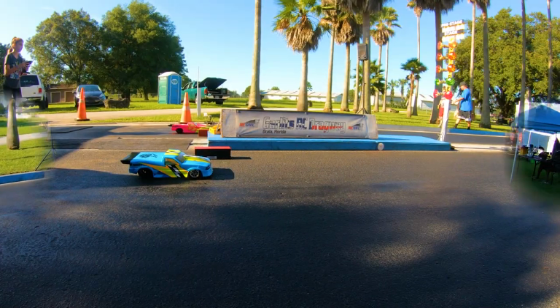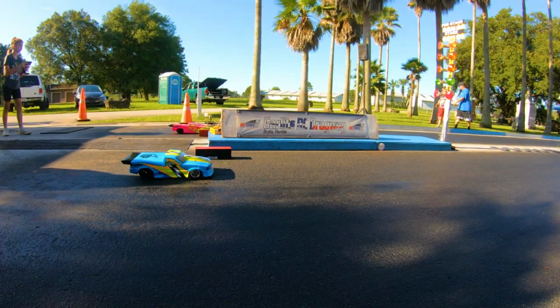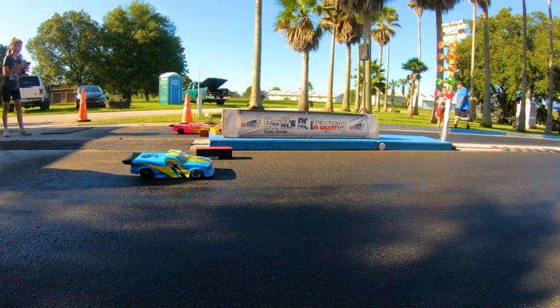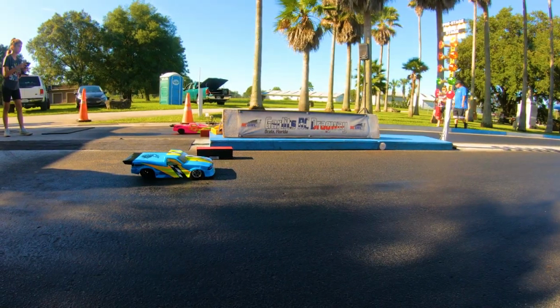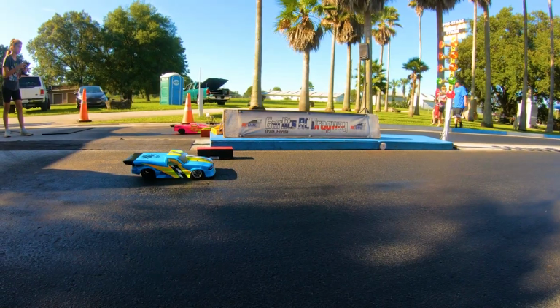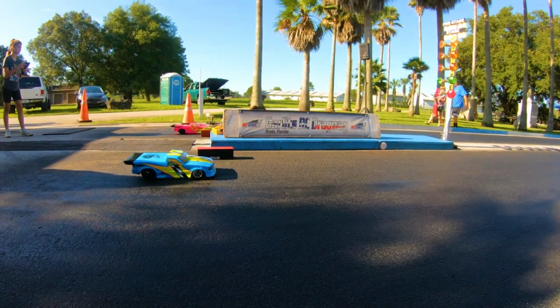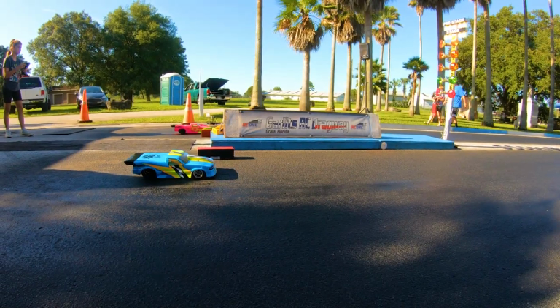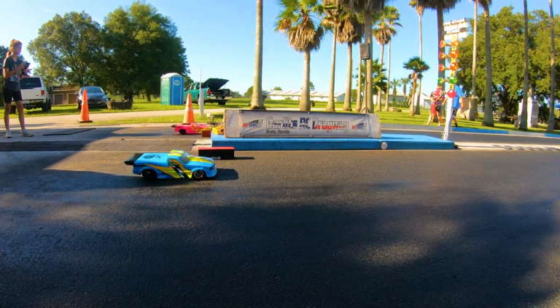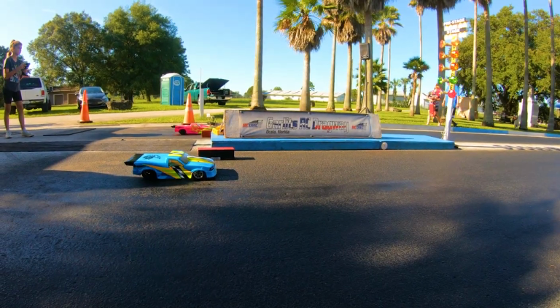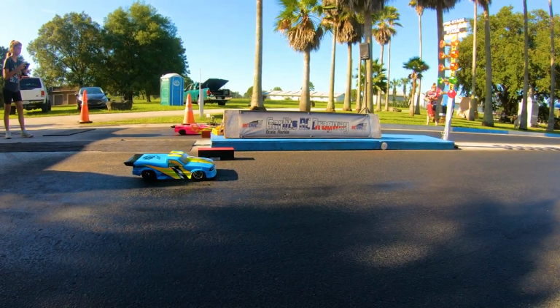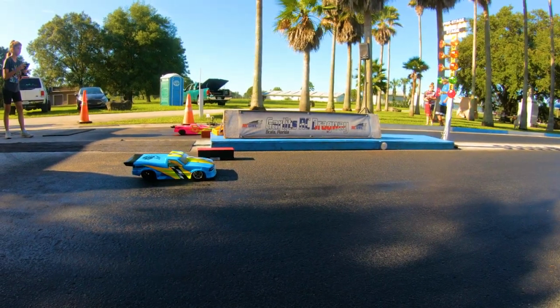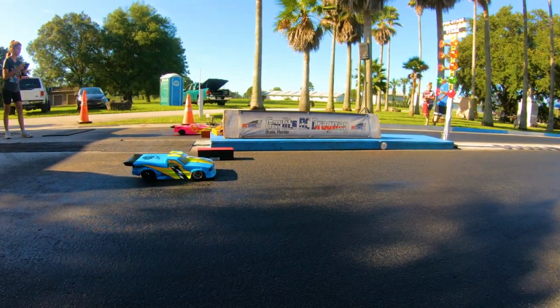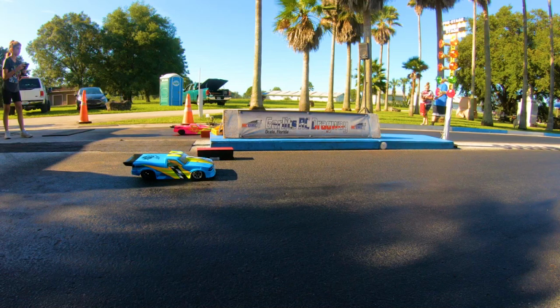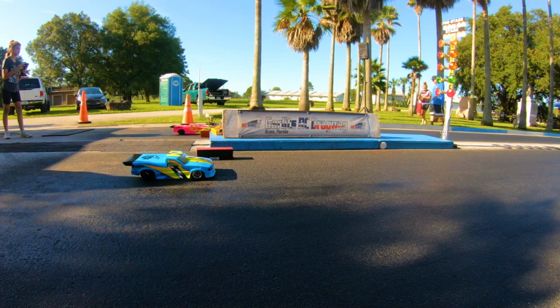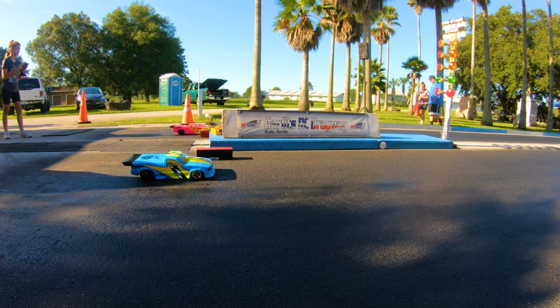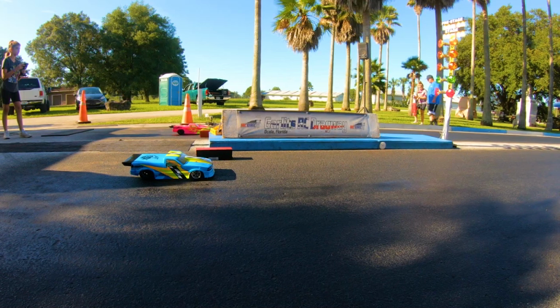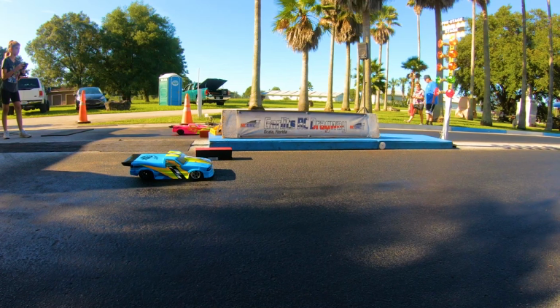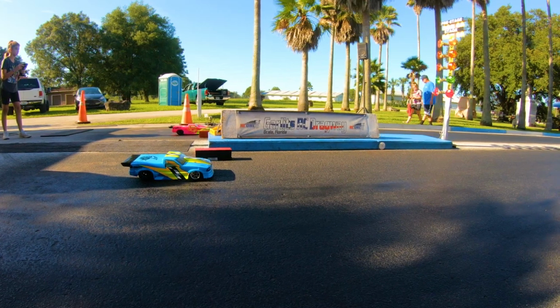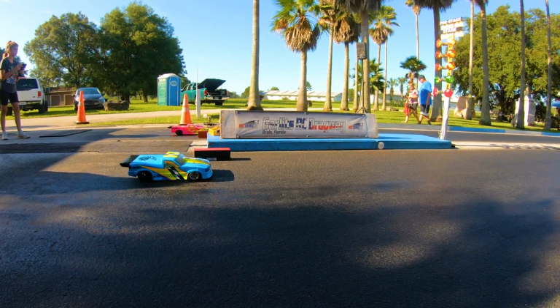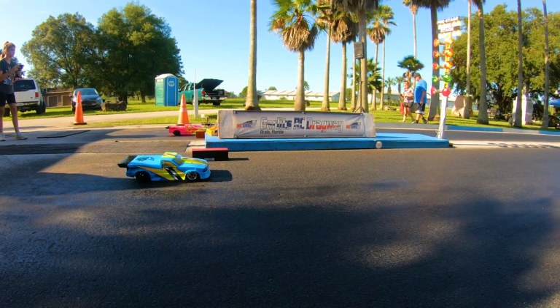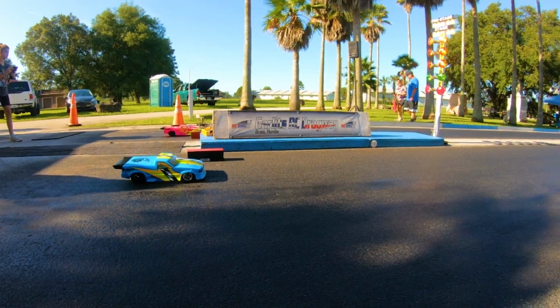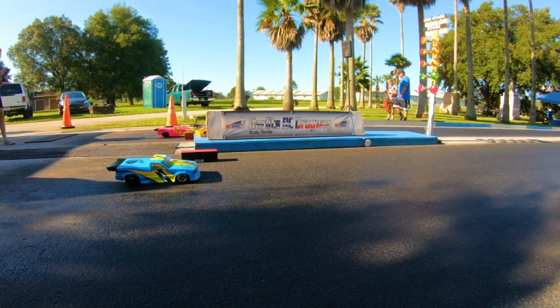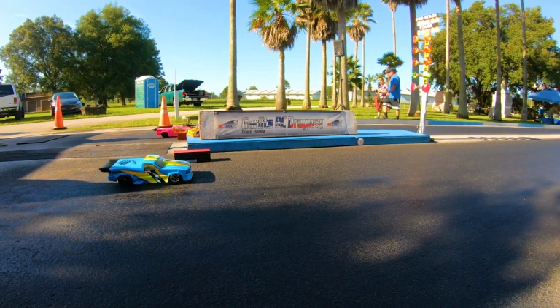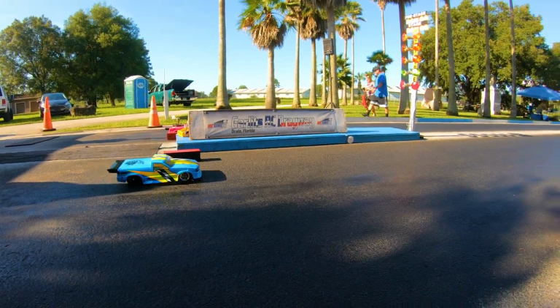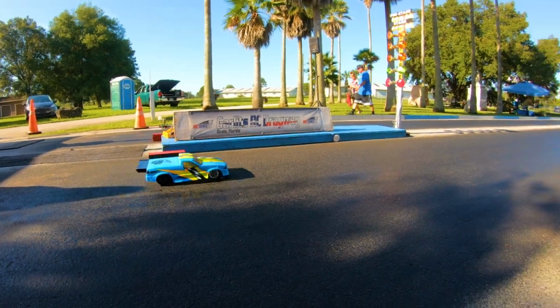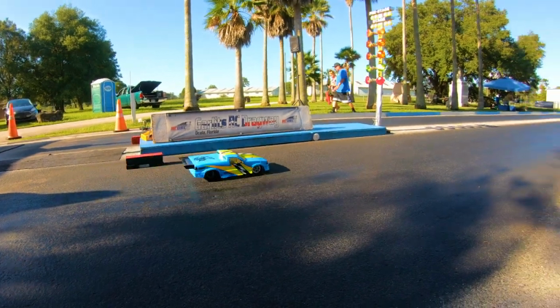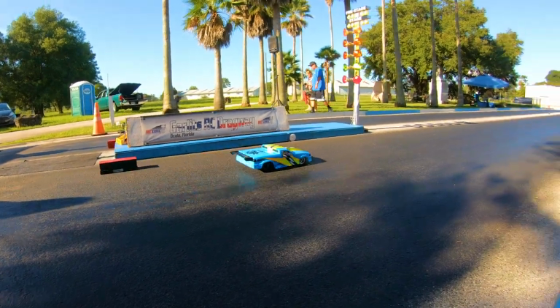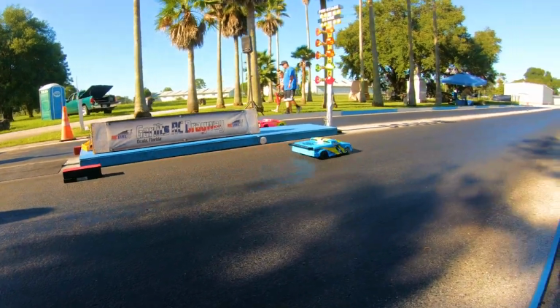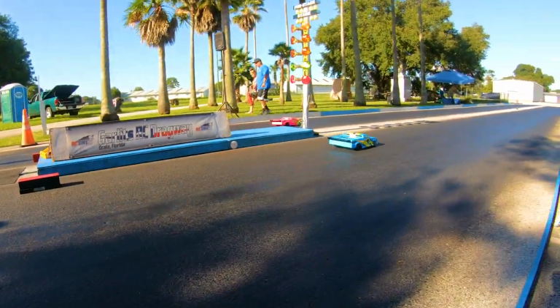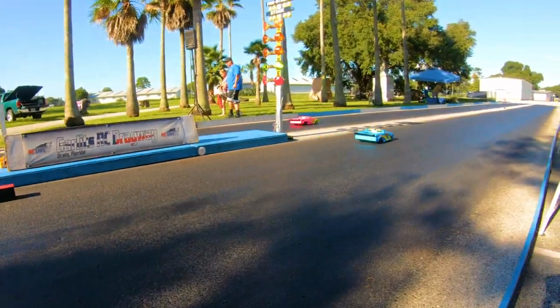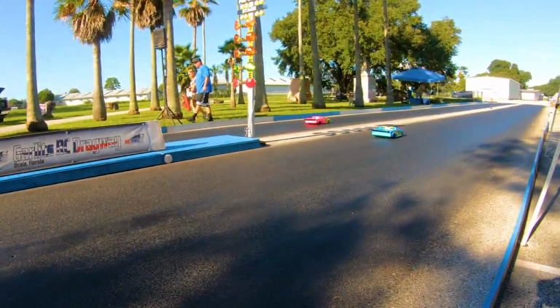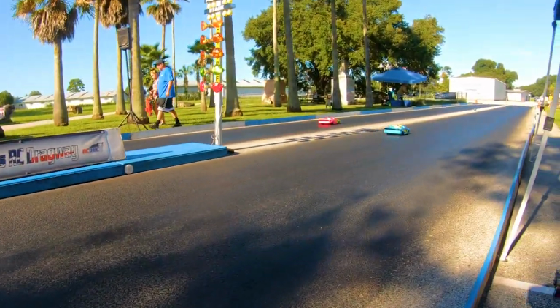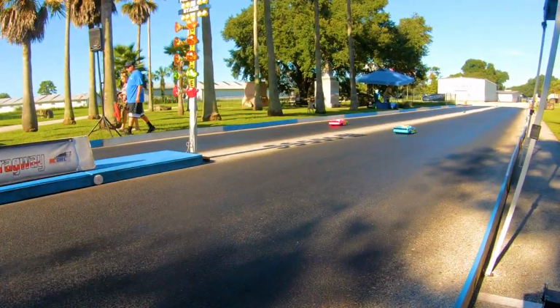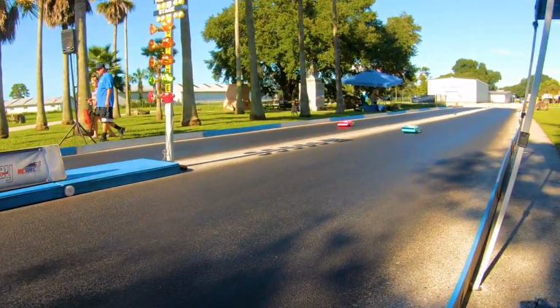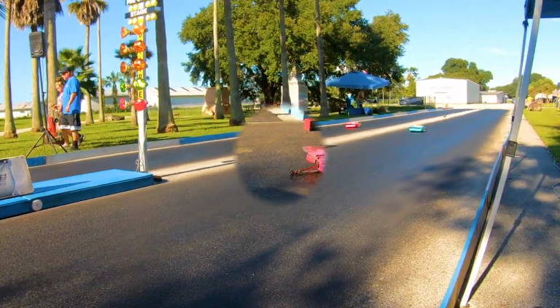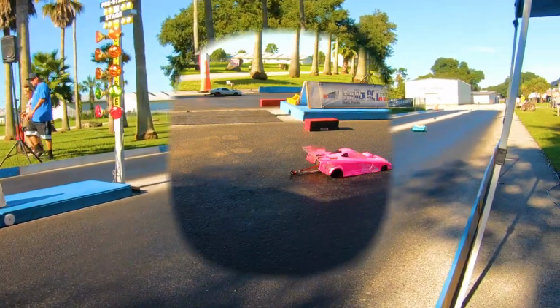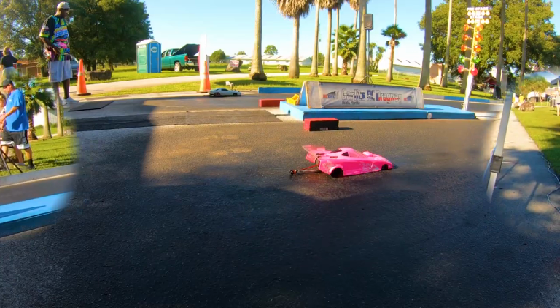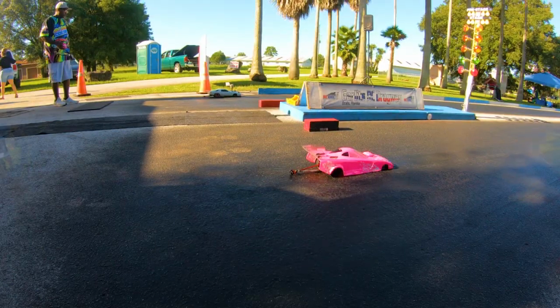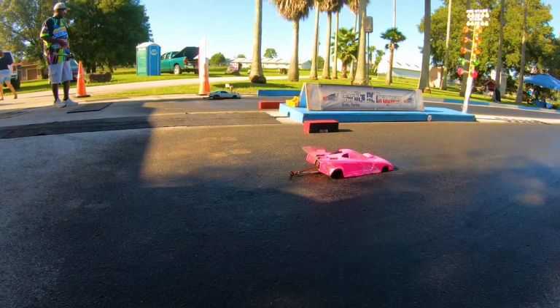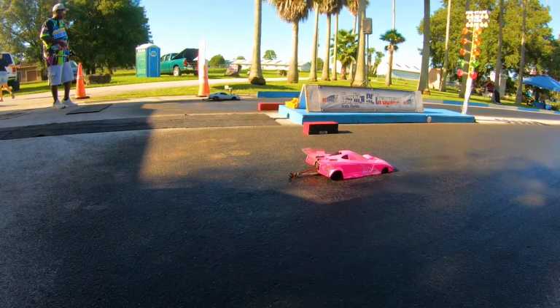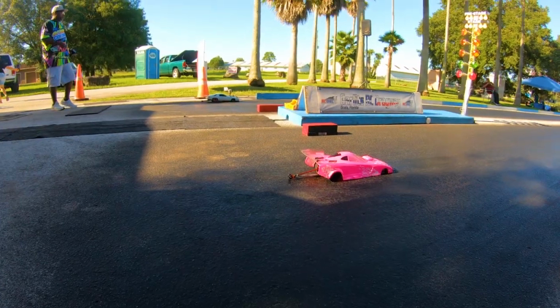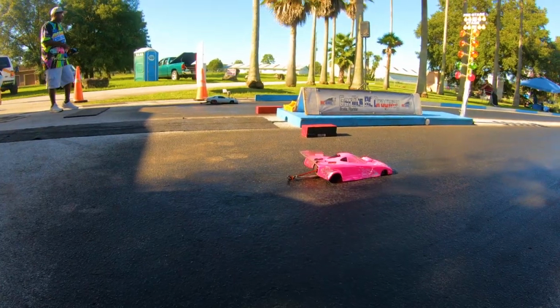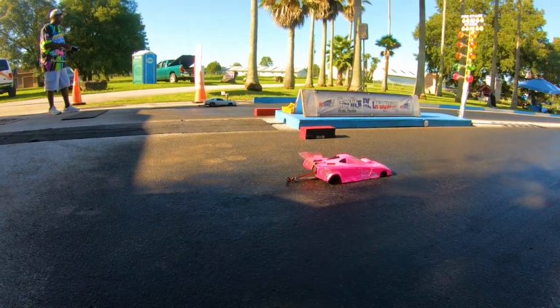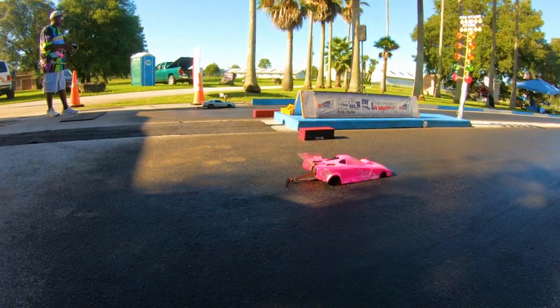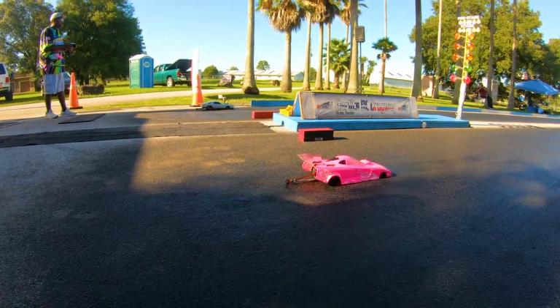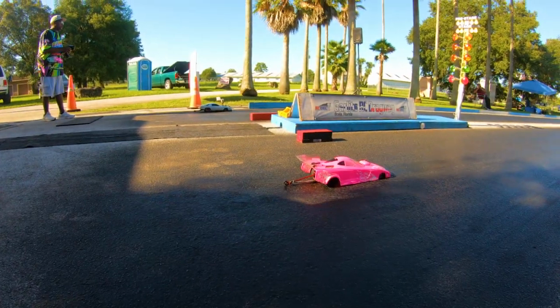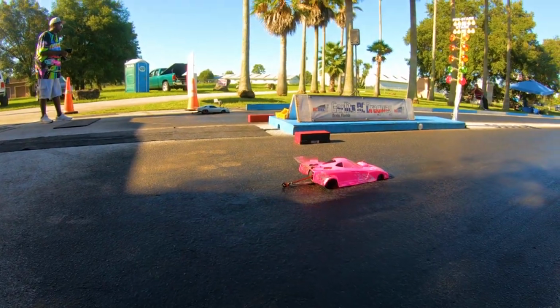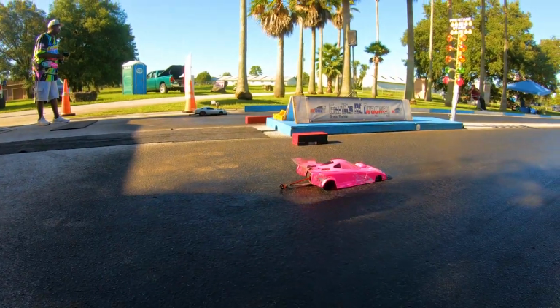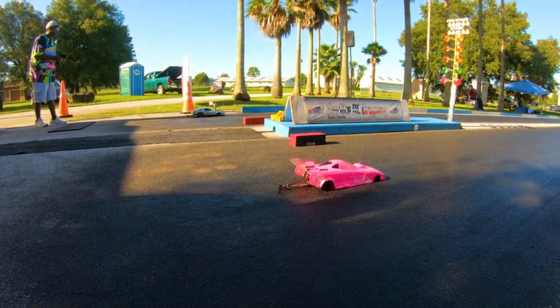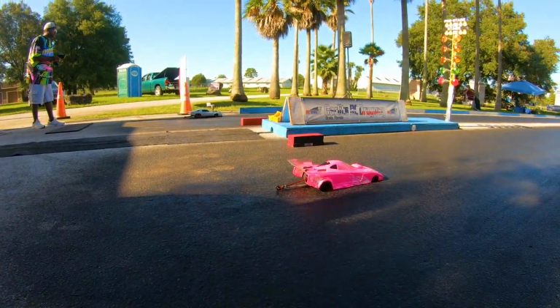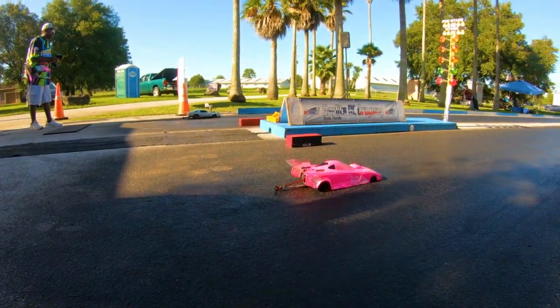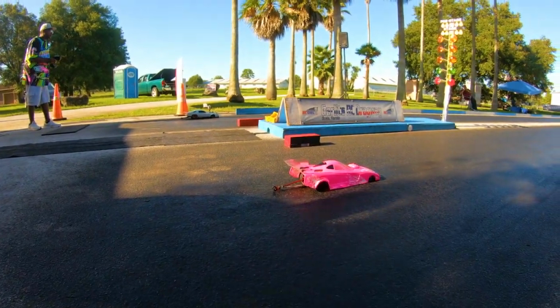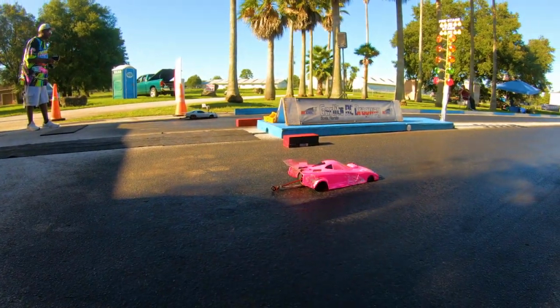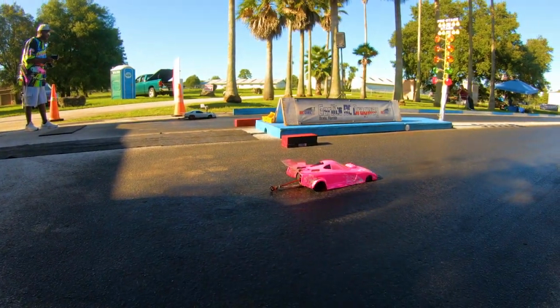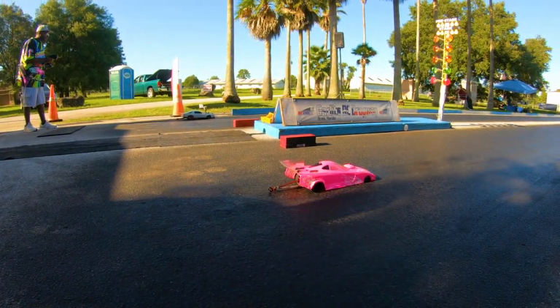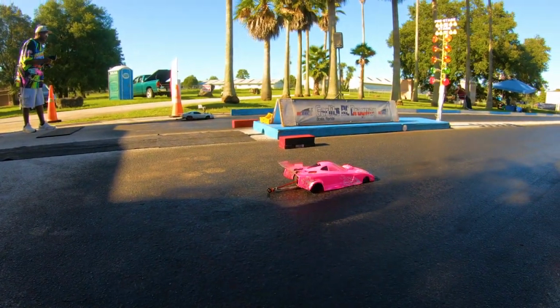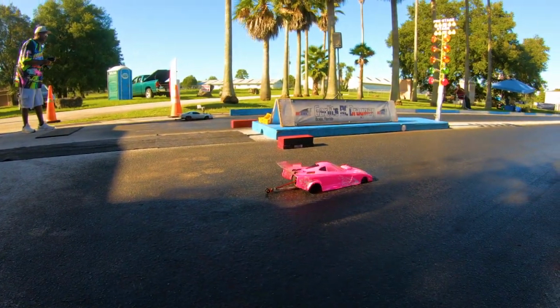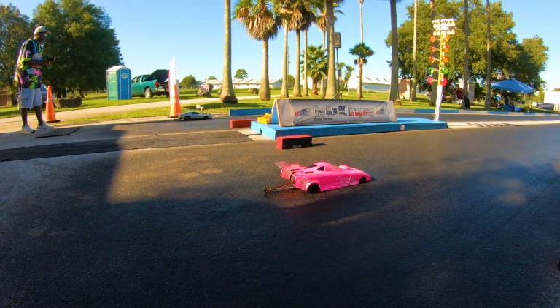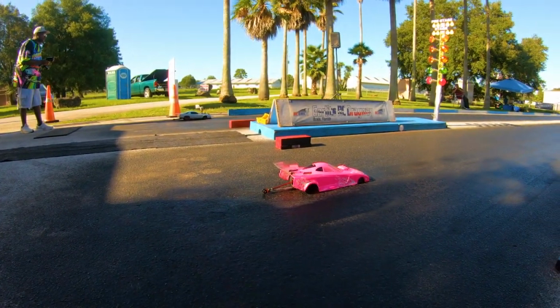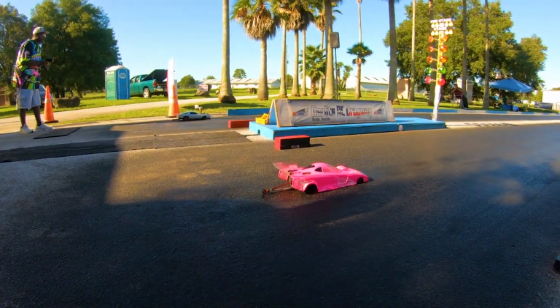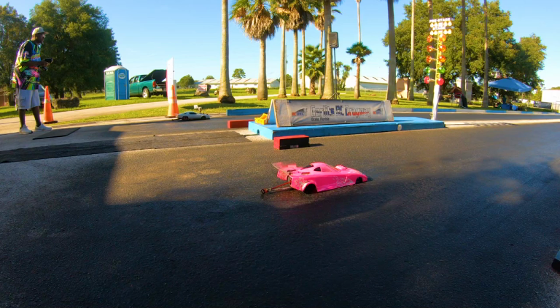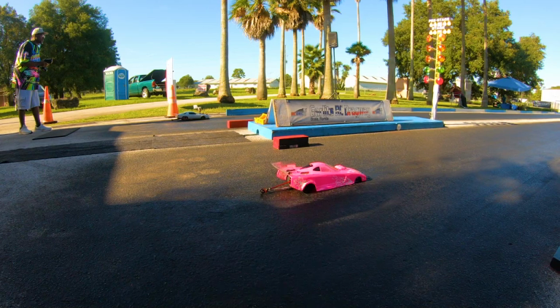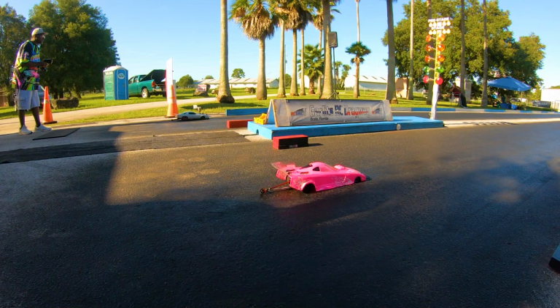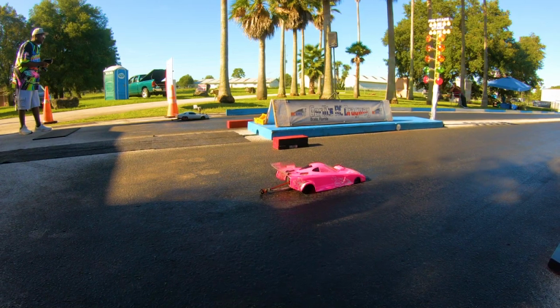Drivers, watch the lights. Drivers, pro tree, watch the lights.